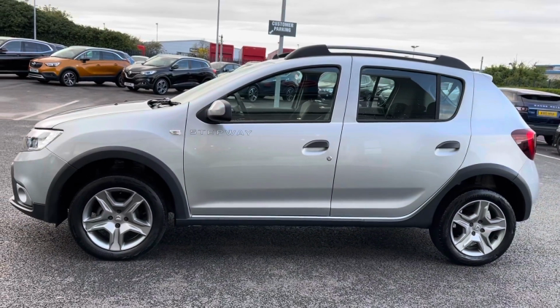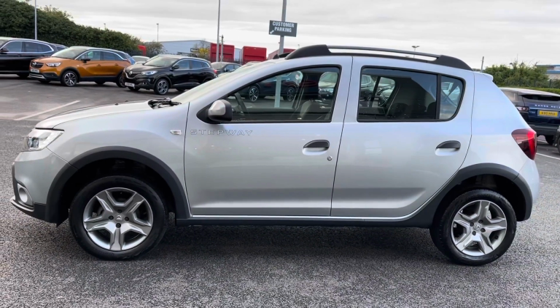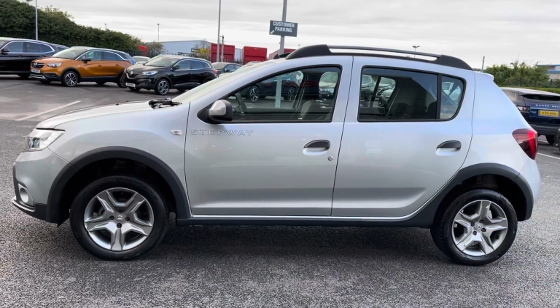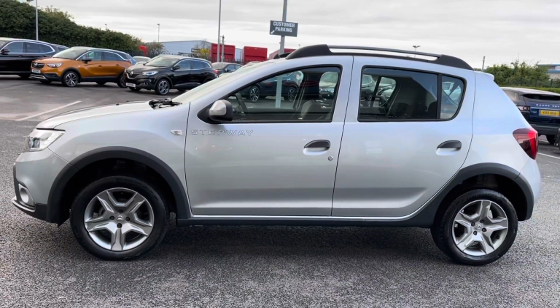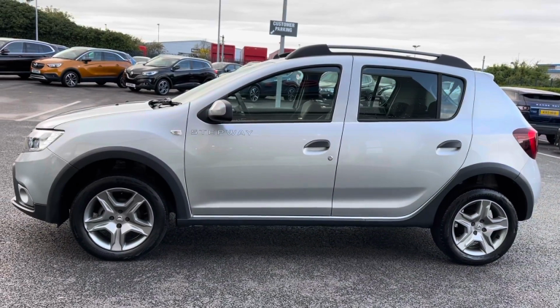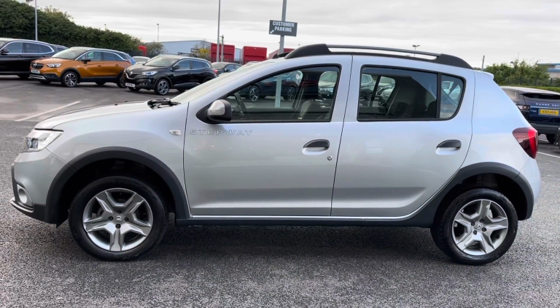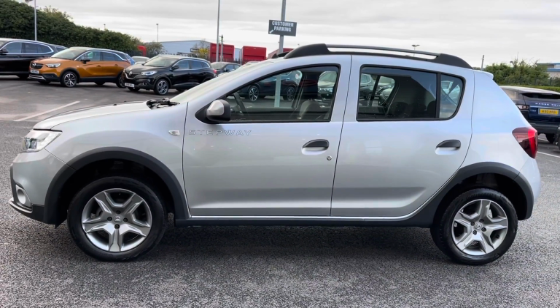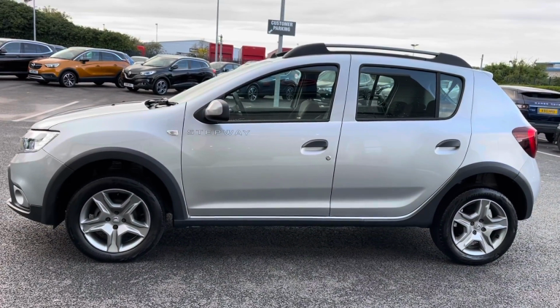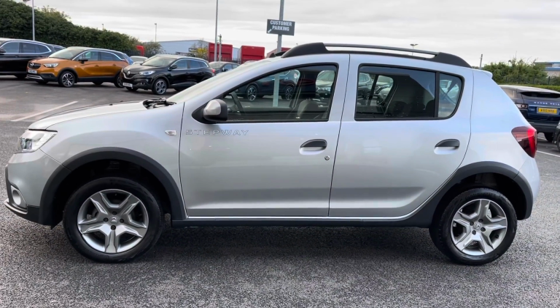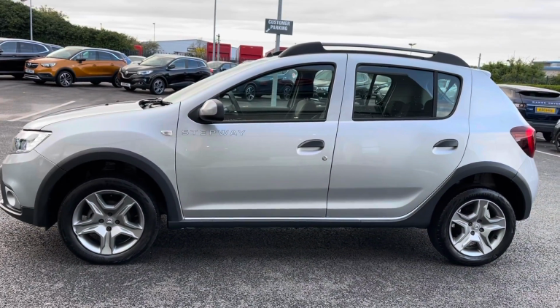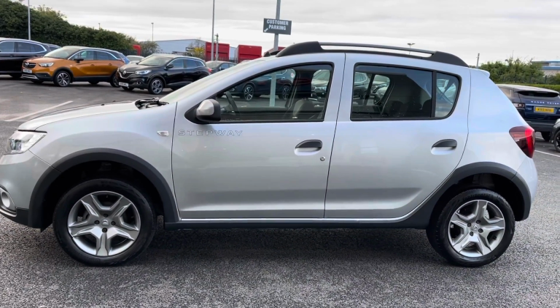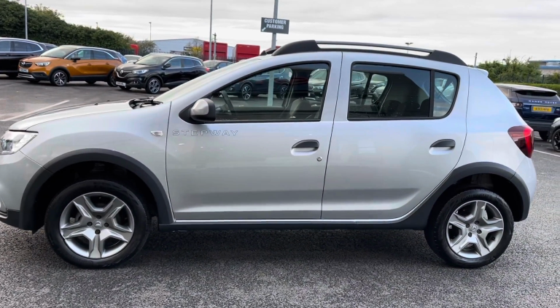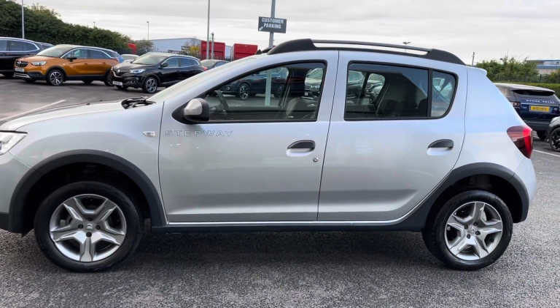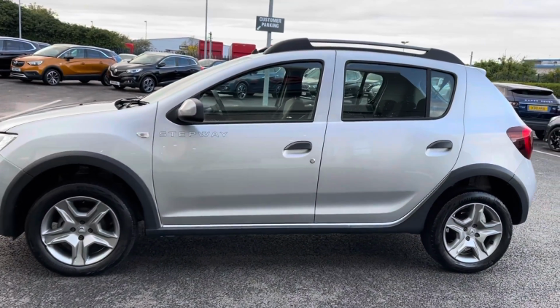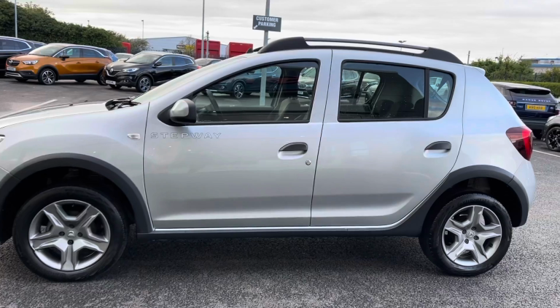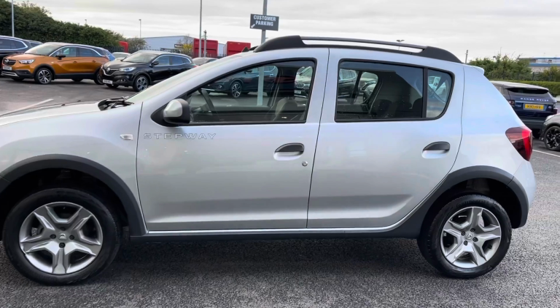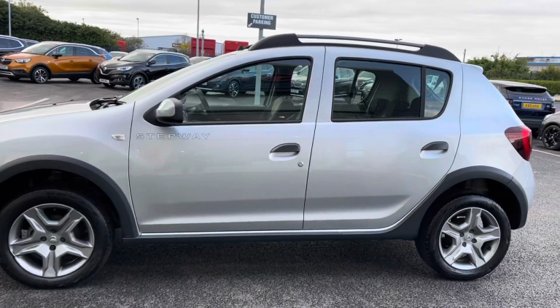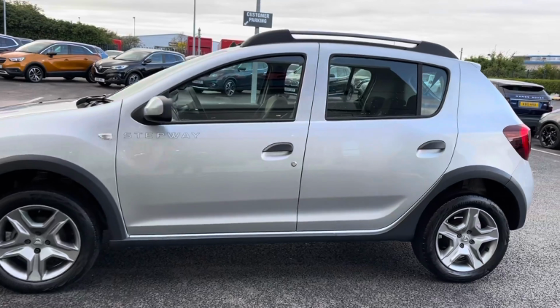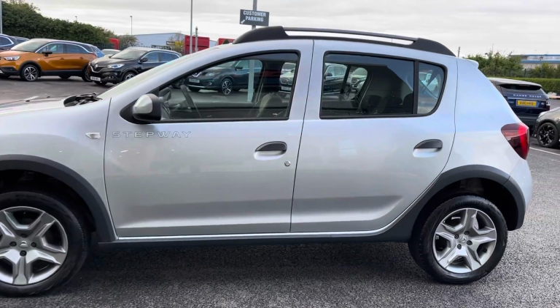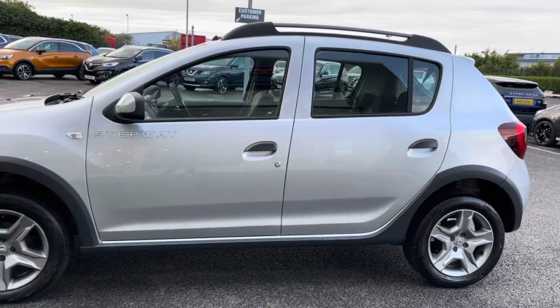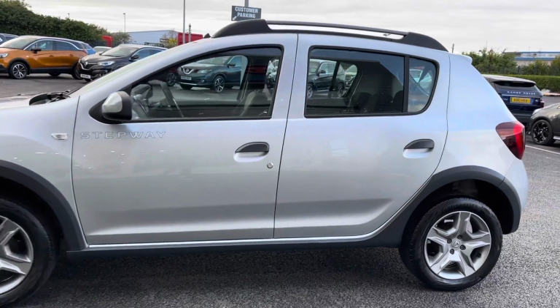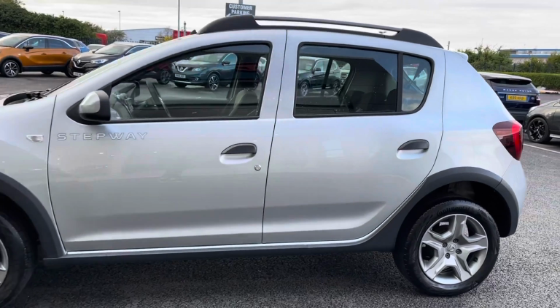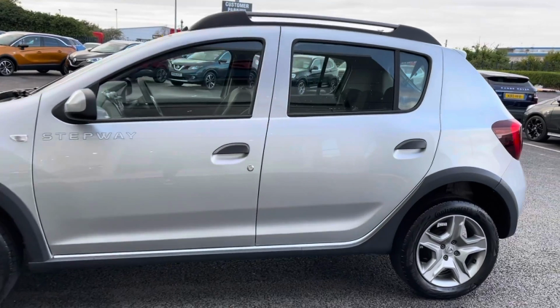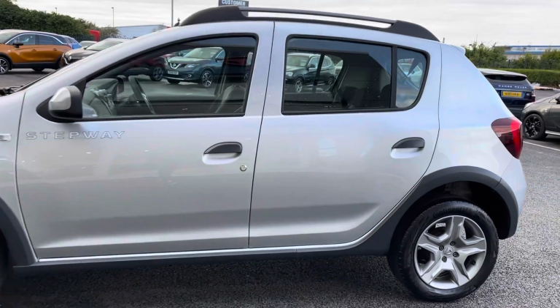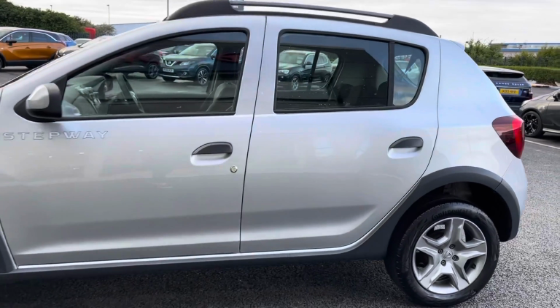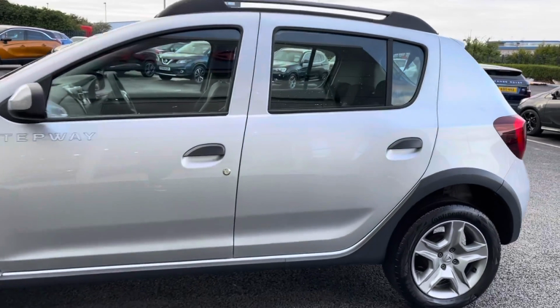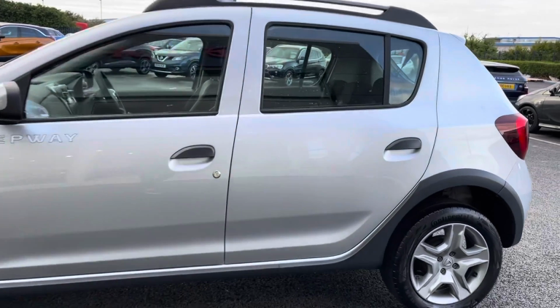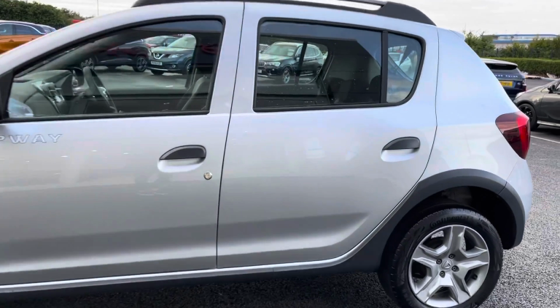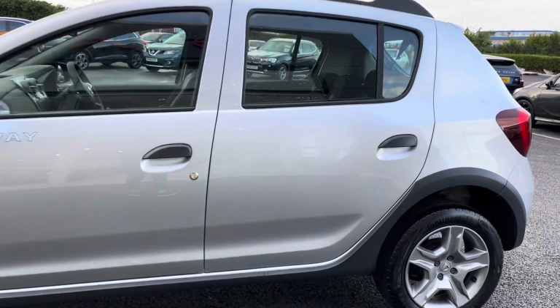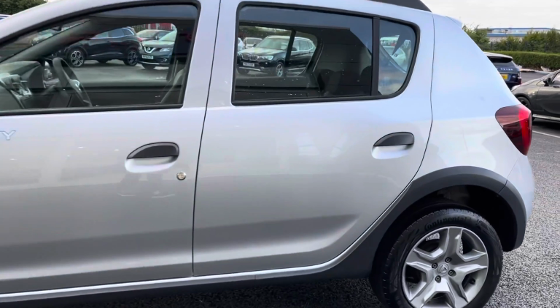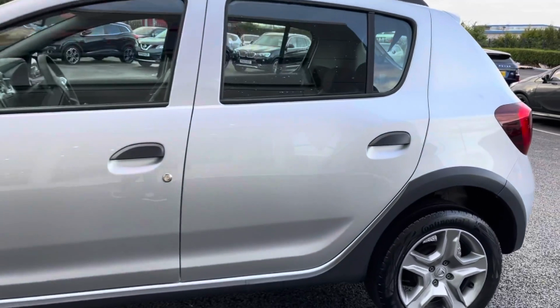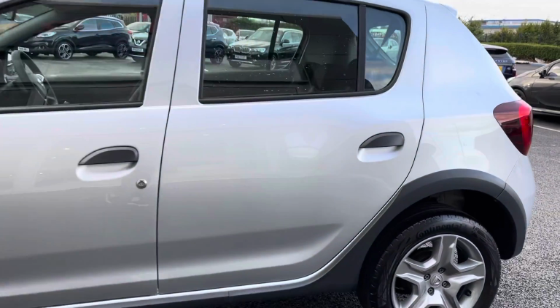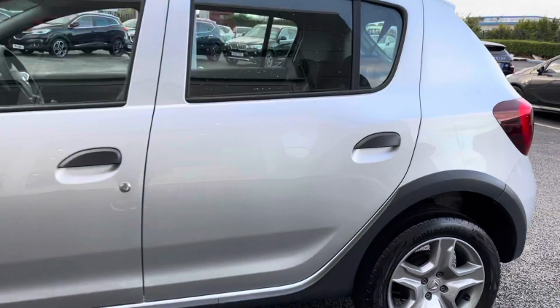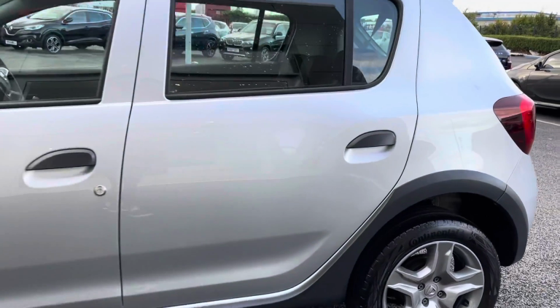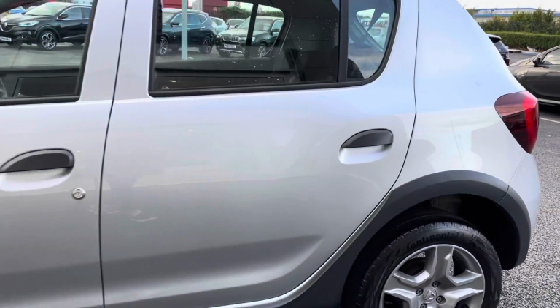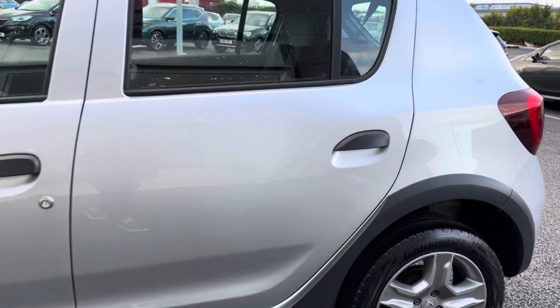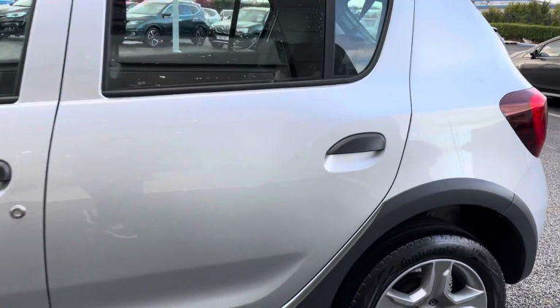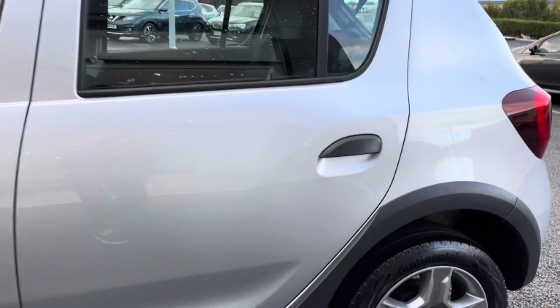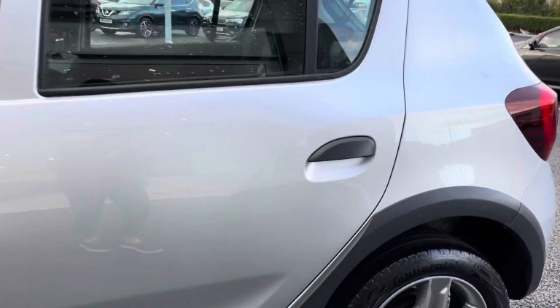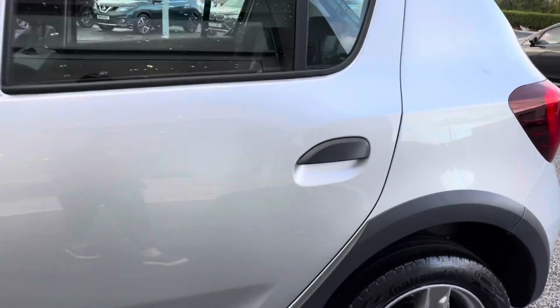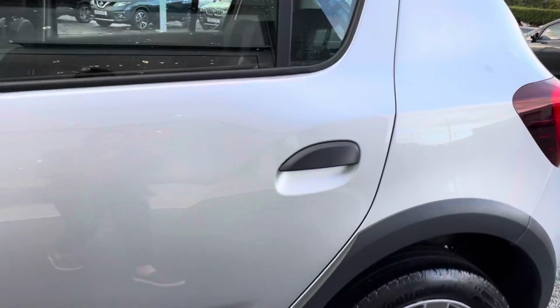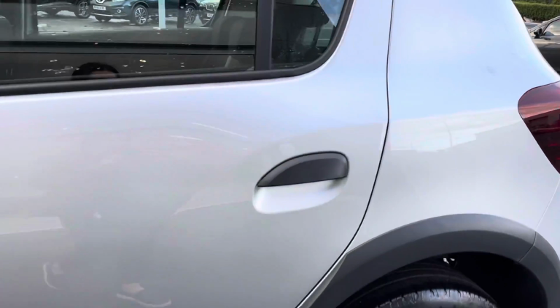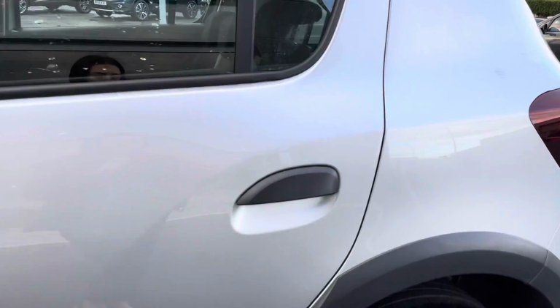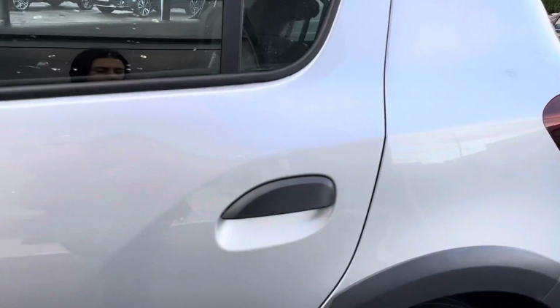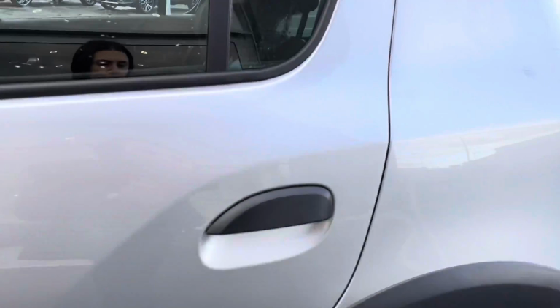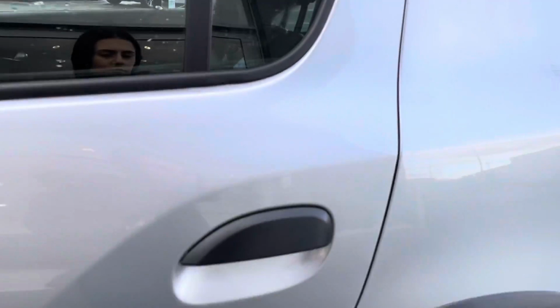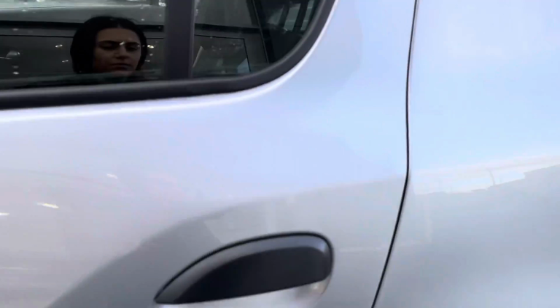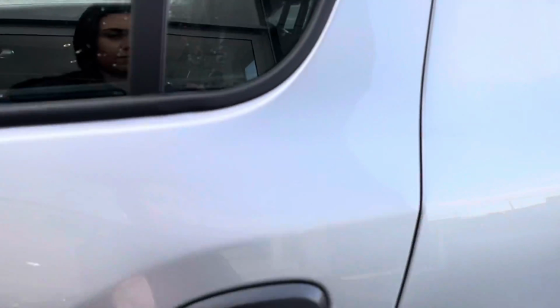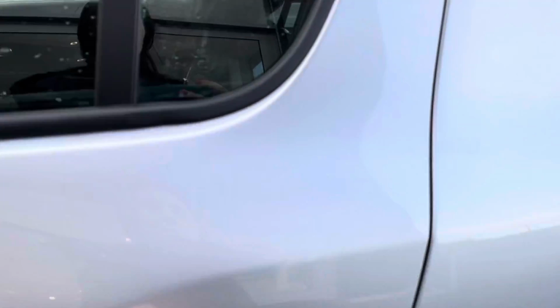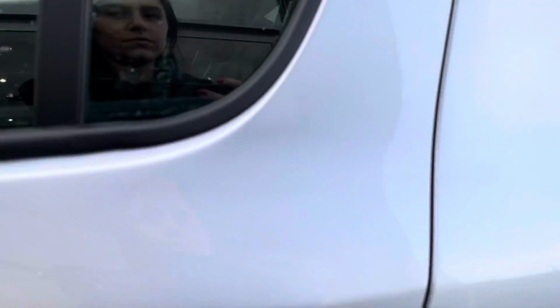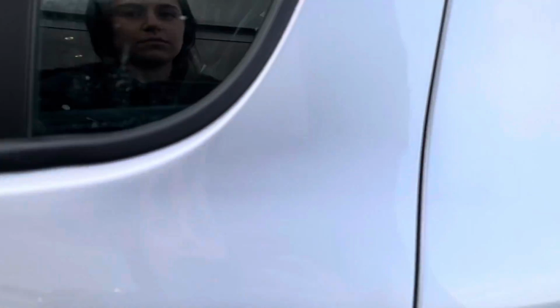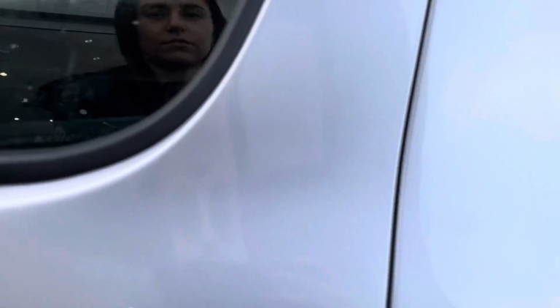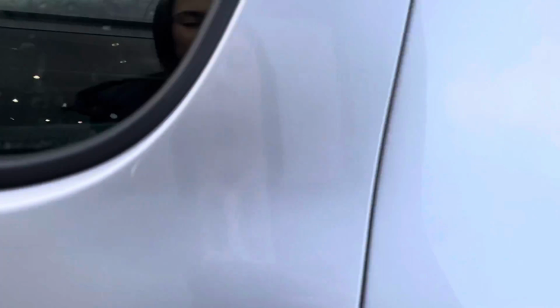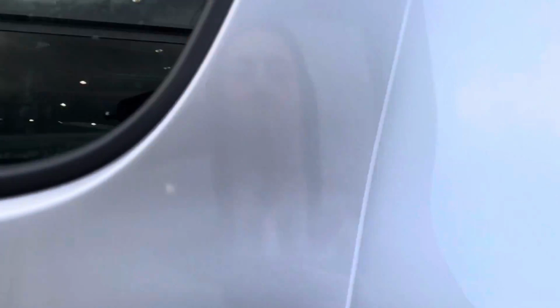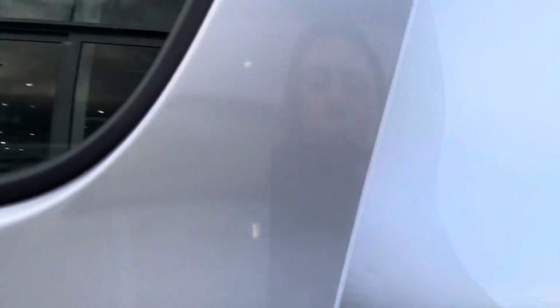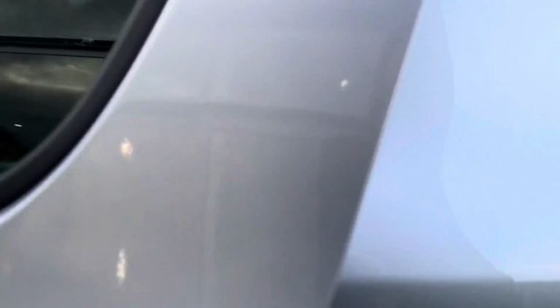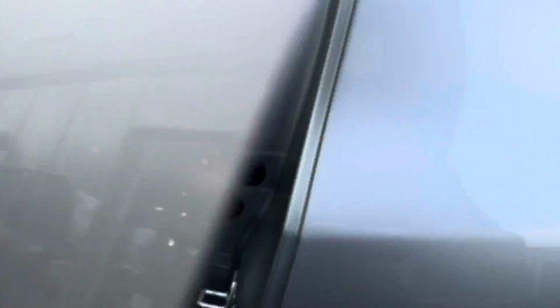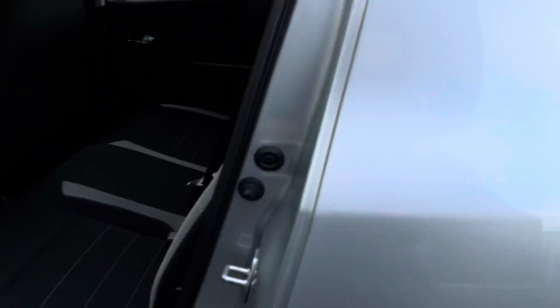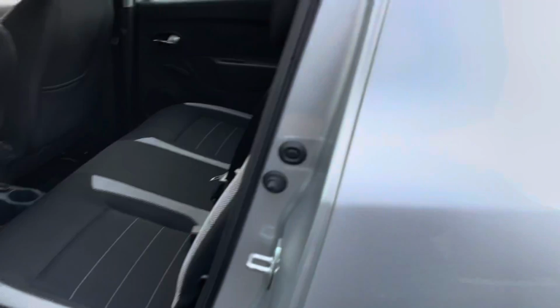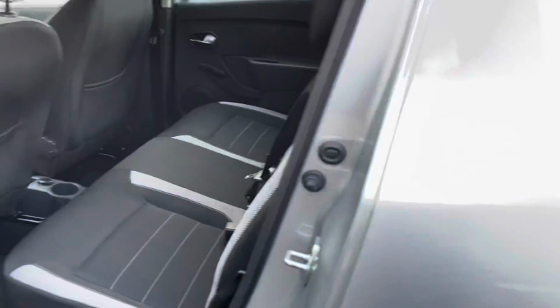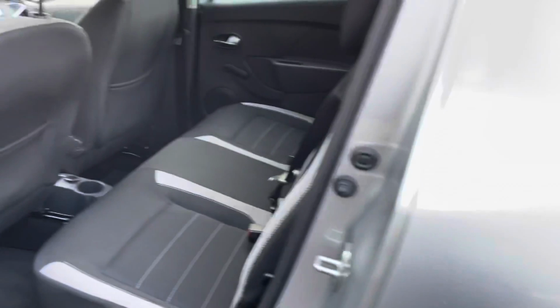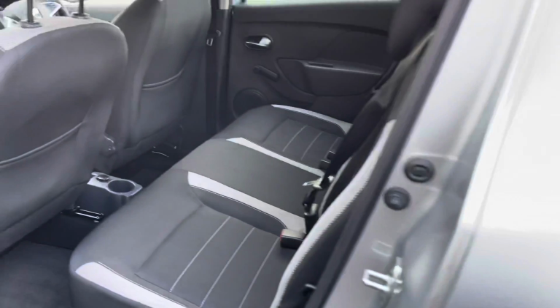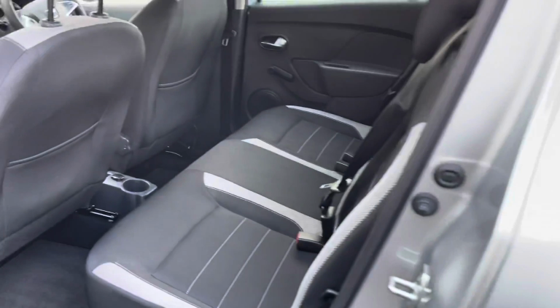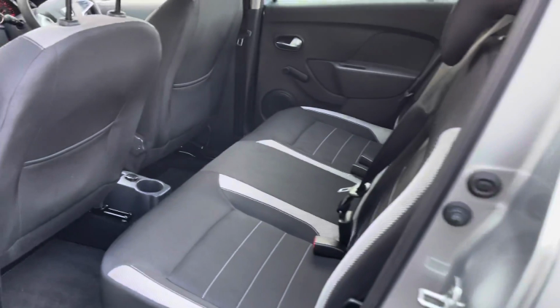Moving back, I can tell you that this car has only one previous owner and just 13,995 miles on the clock.